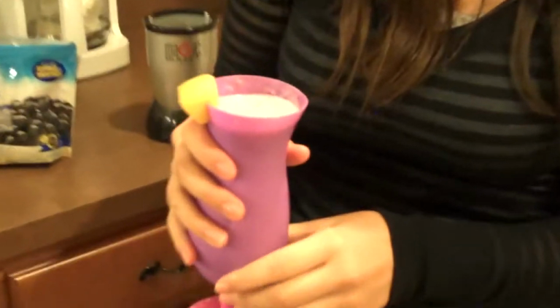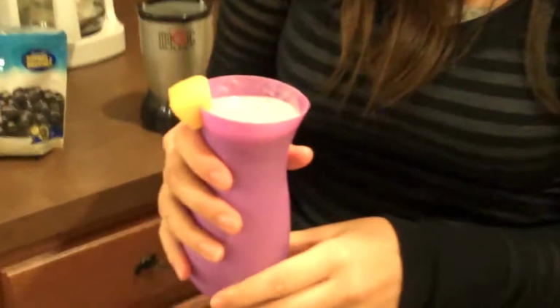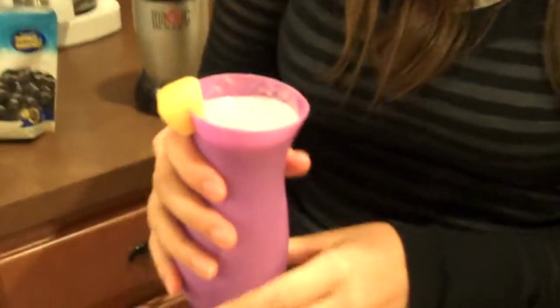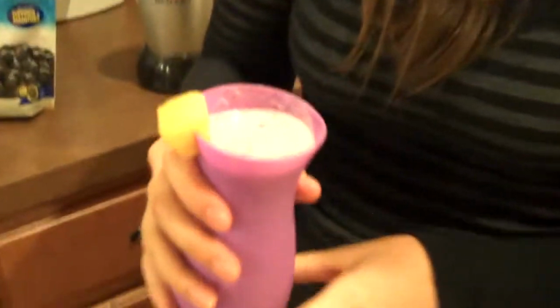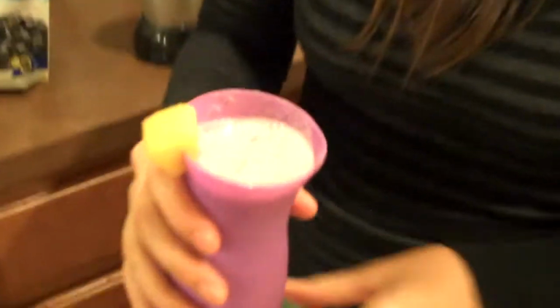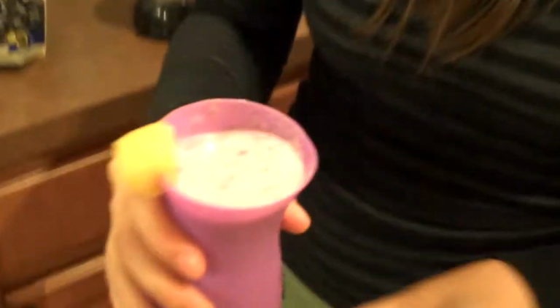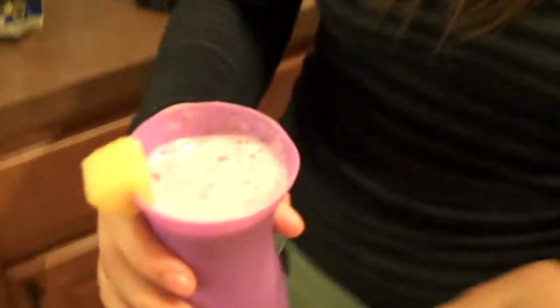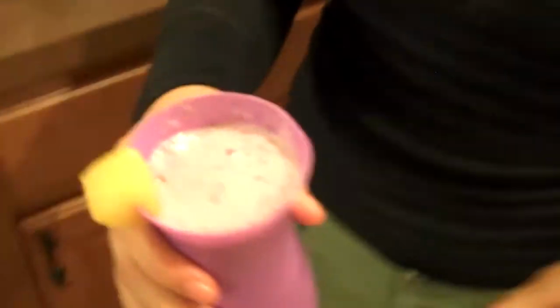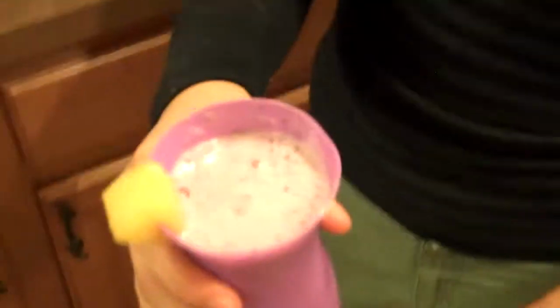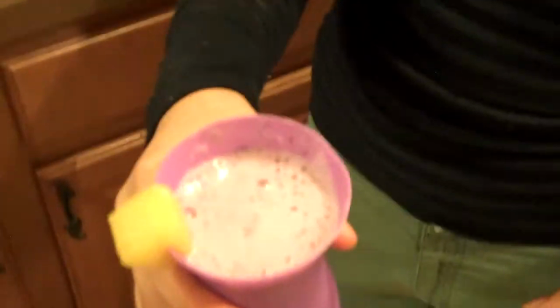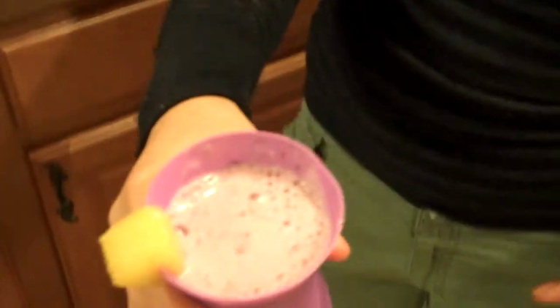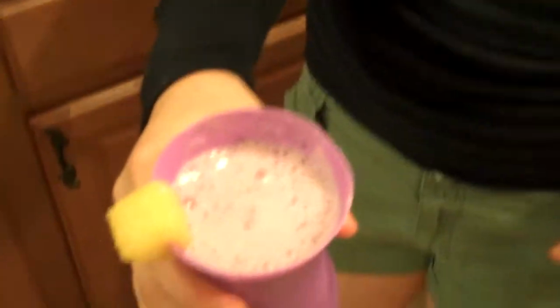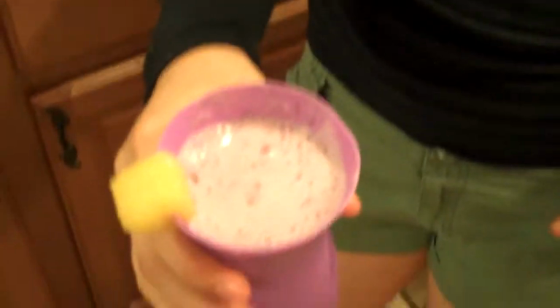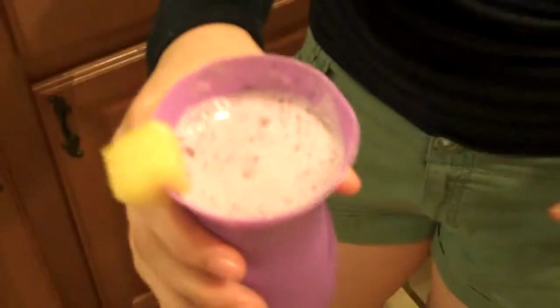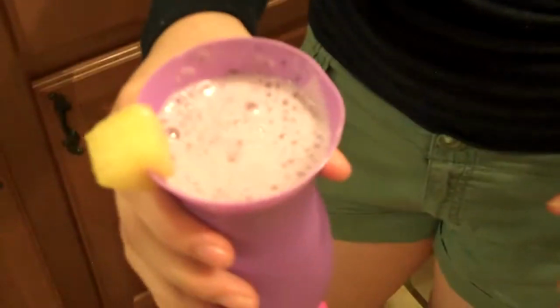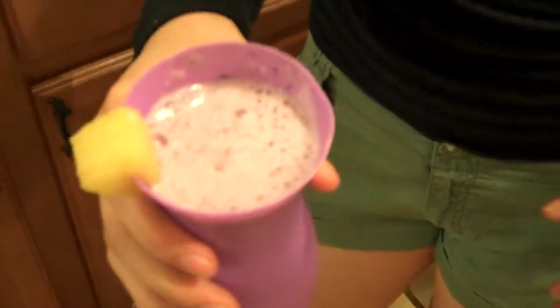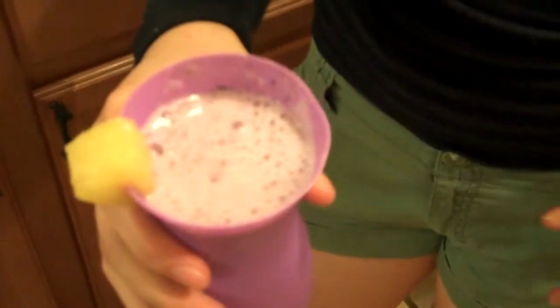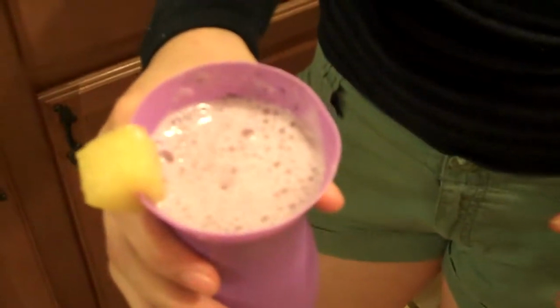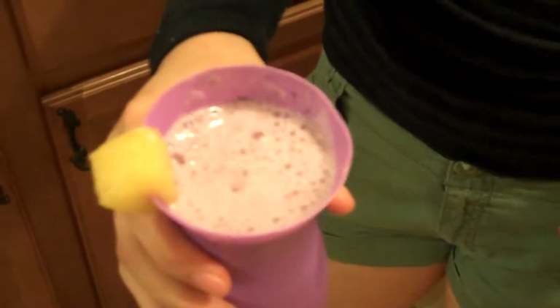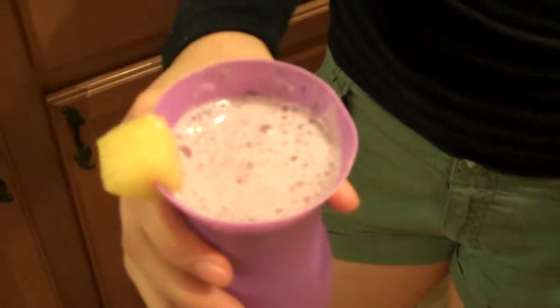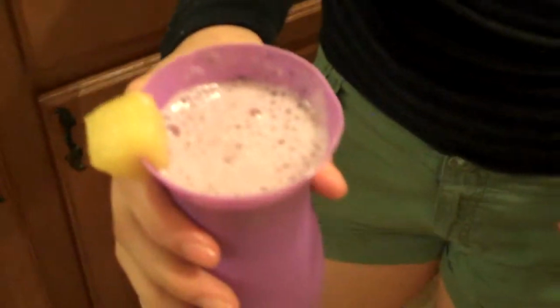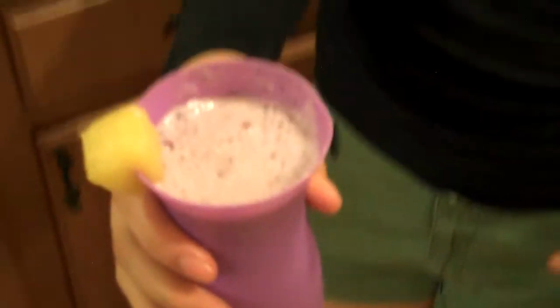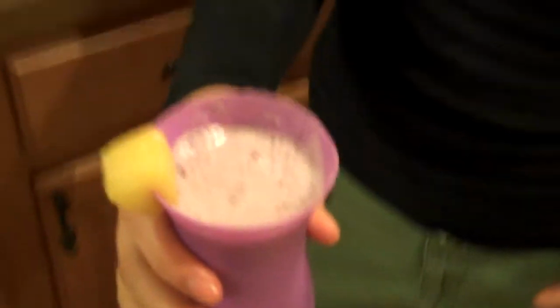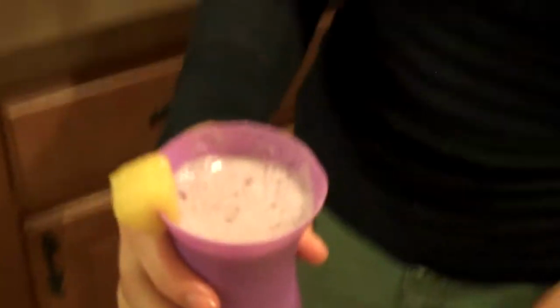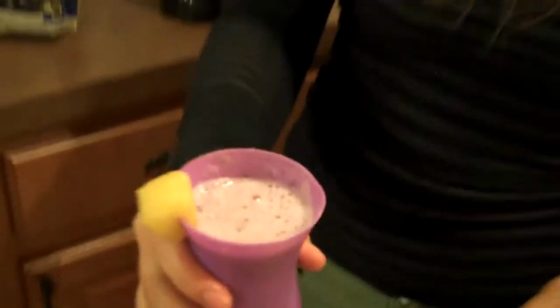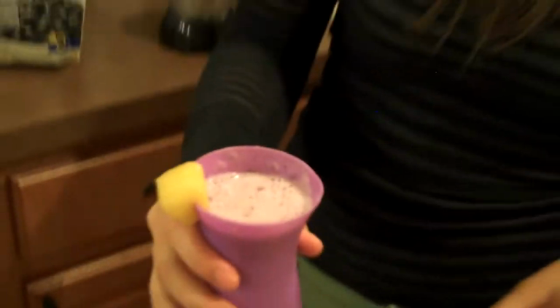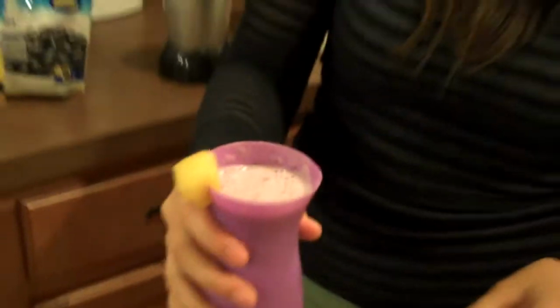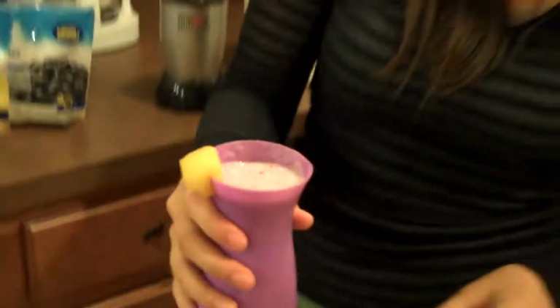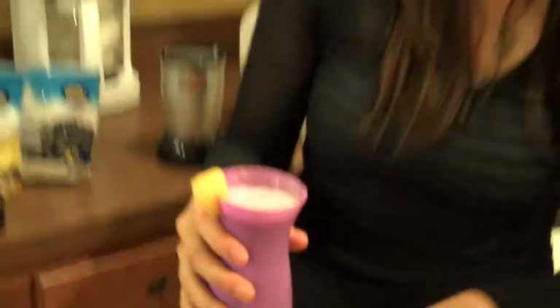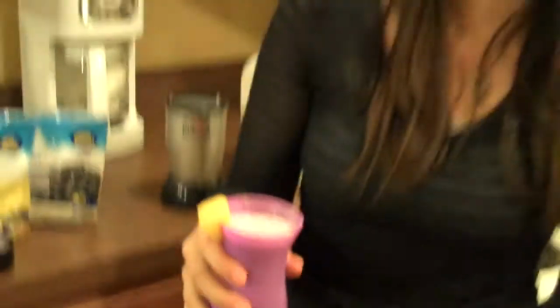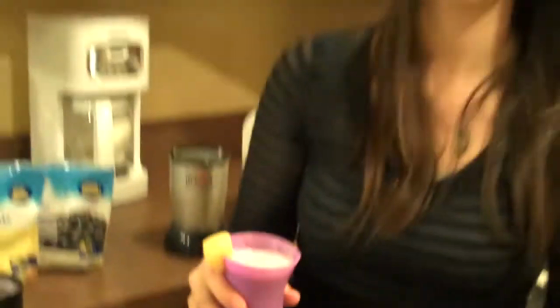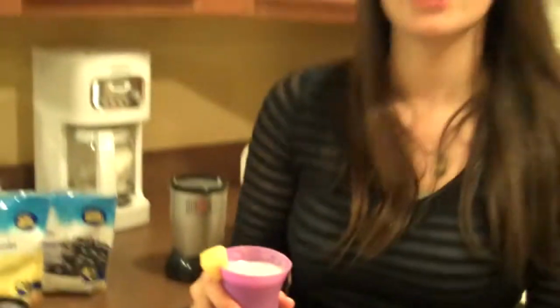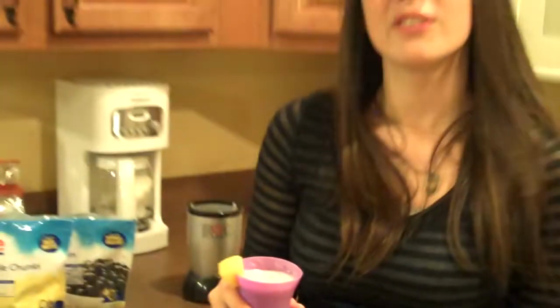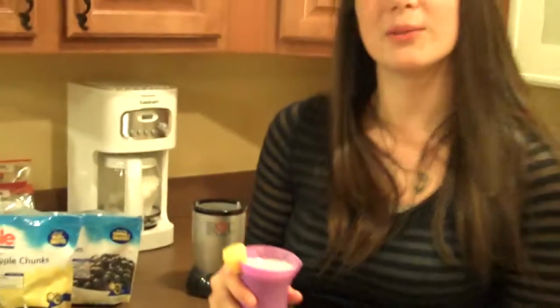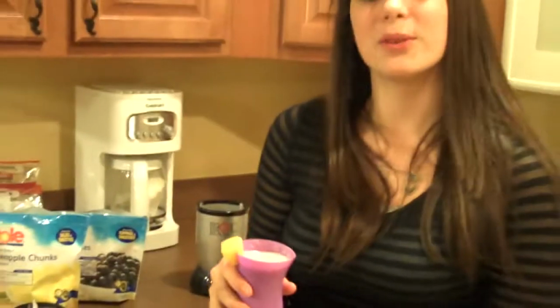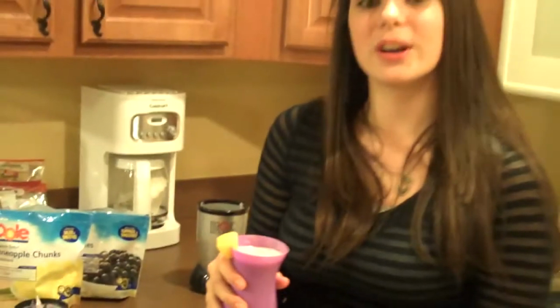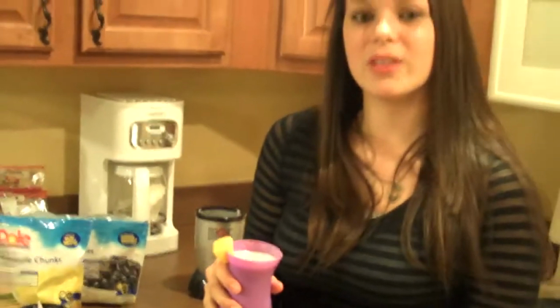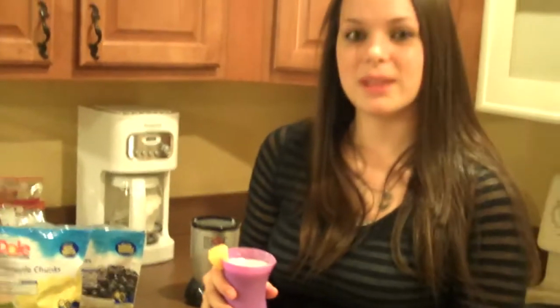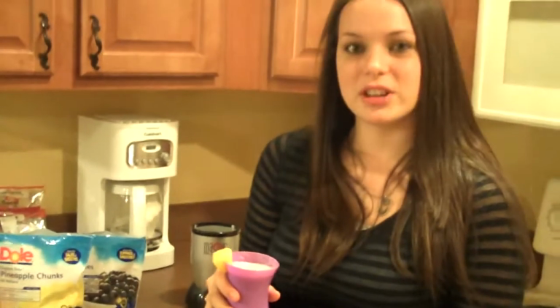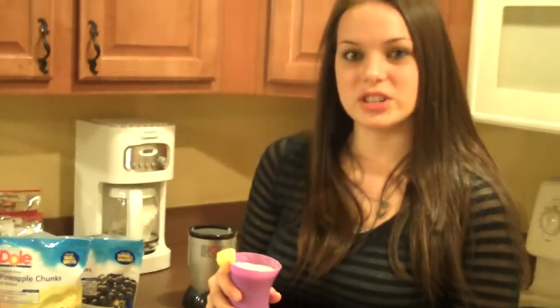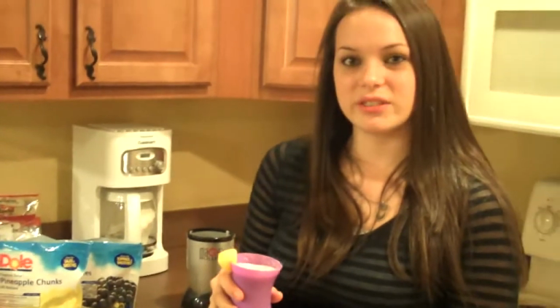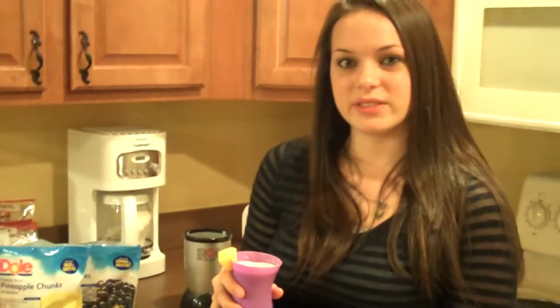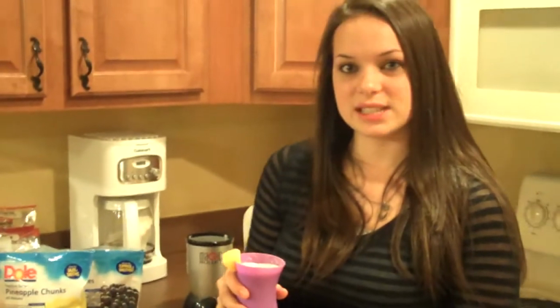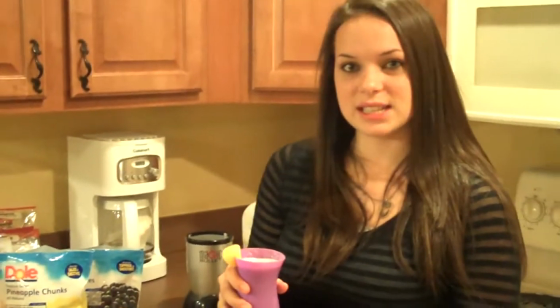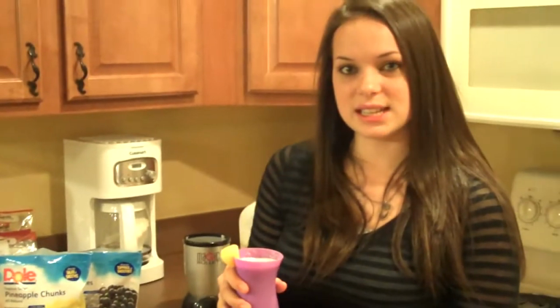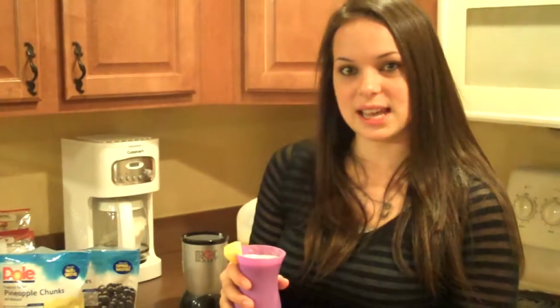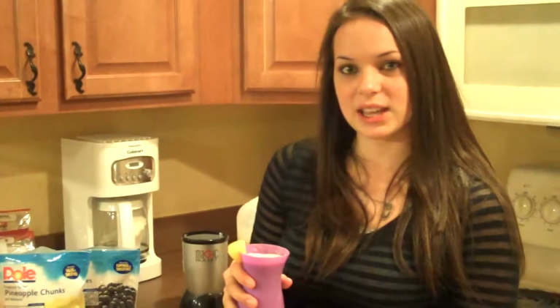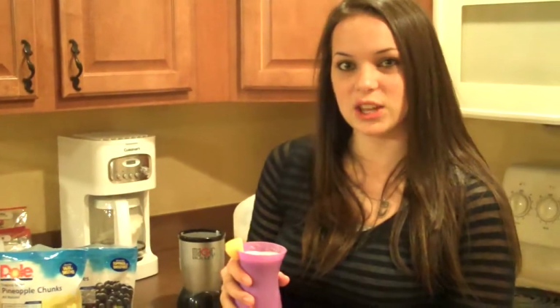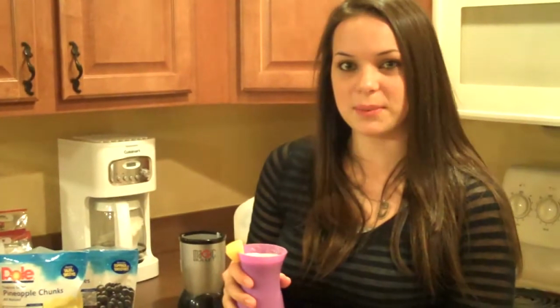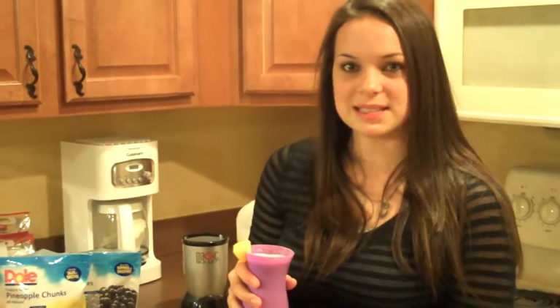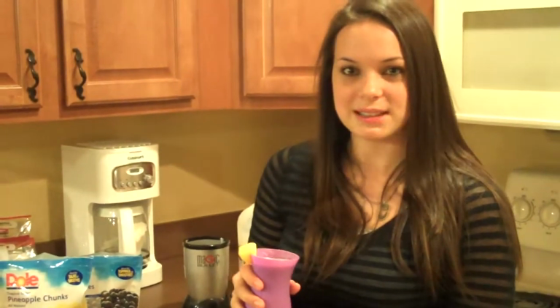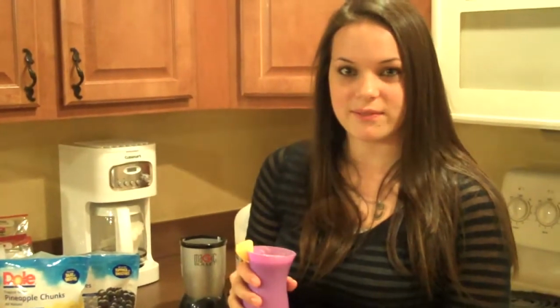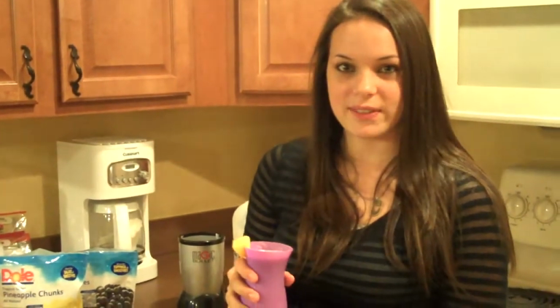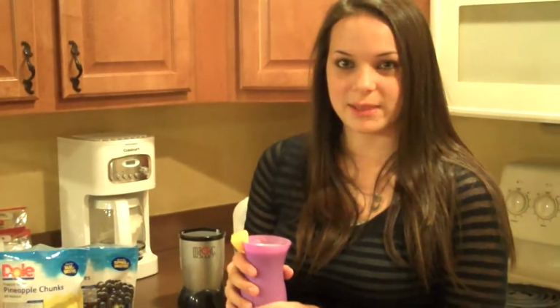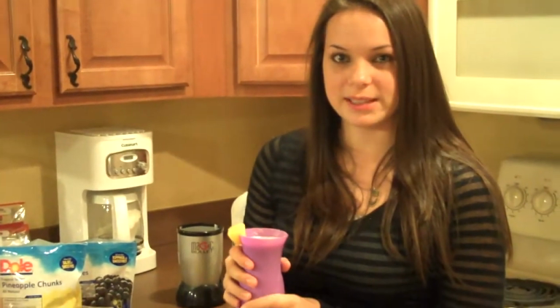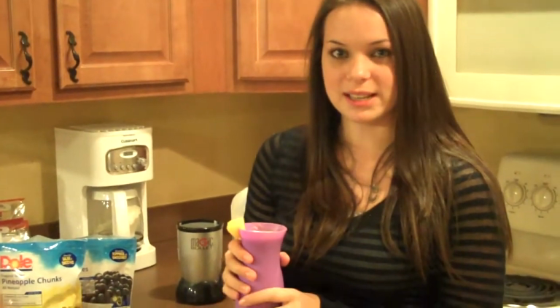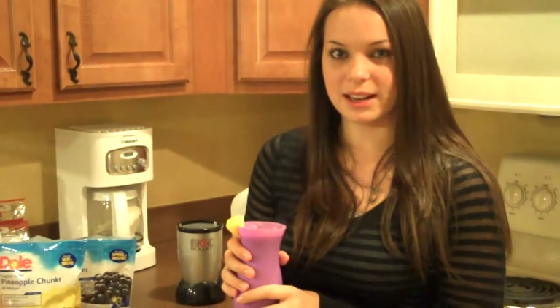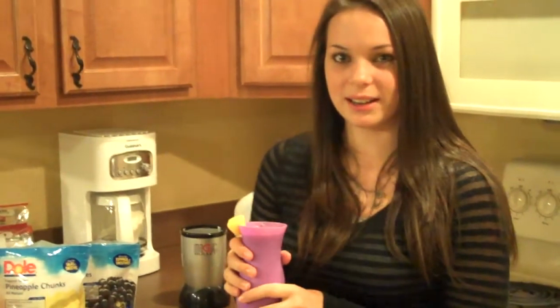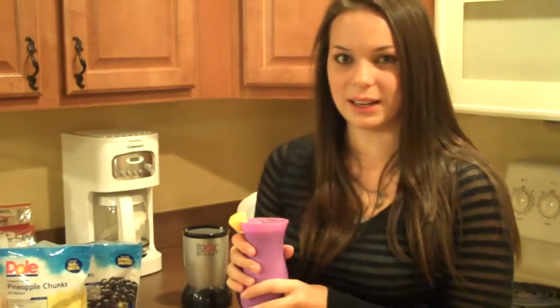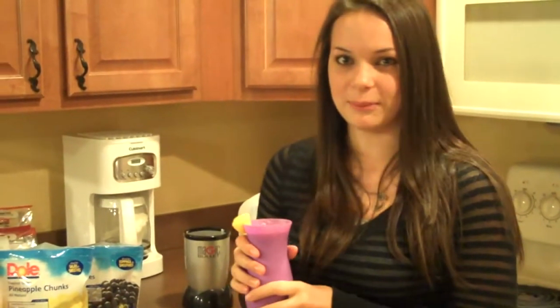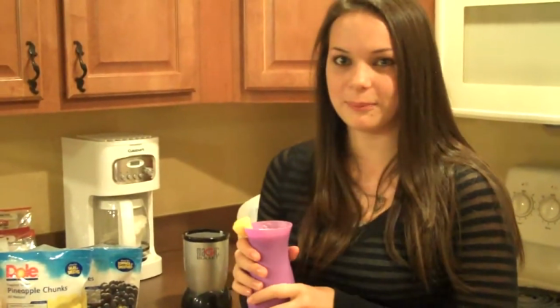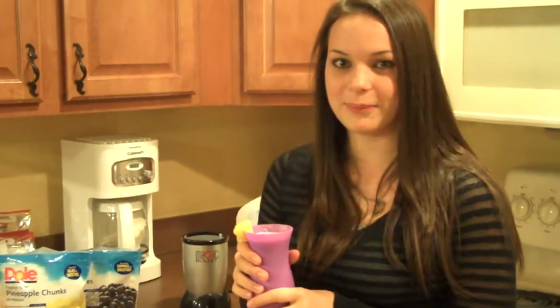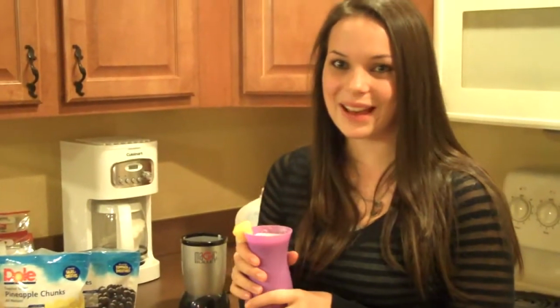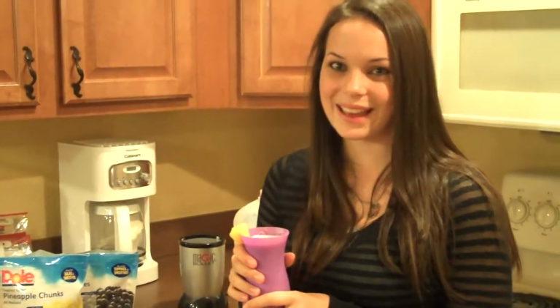This is what our smoothie looks like. For more information, visit us at couponstayandfamily.com. Bye!